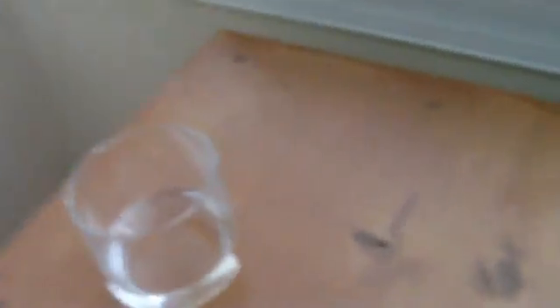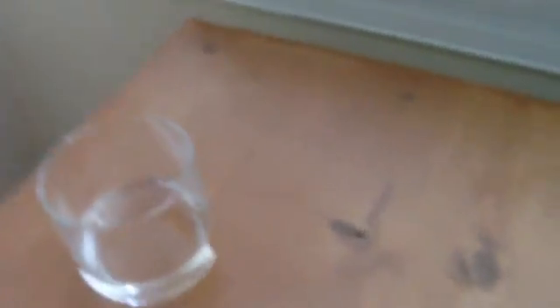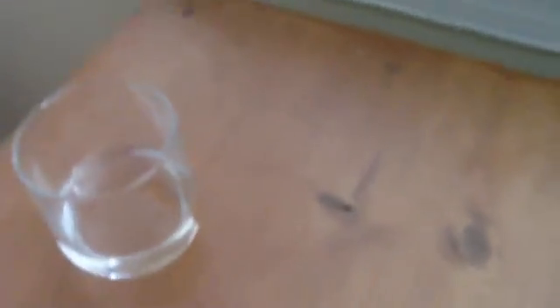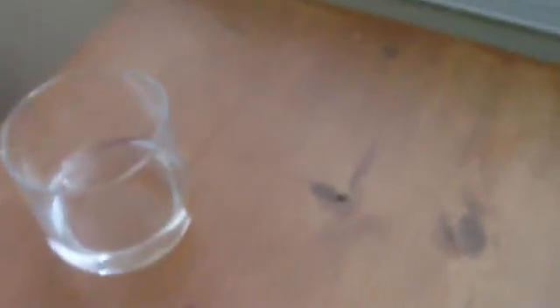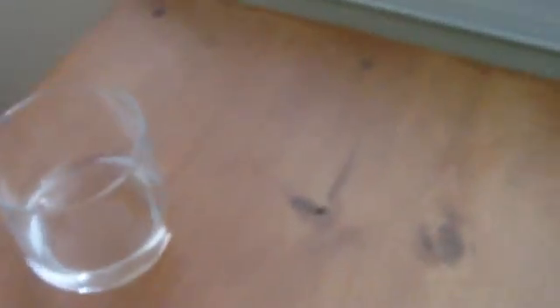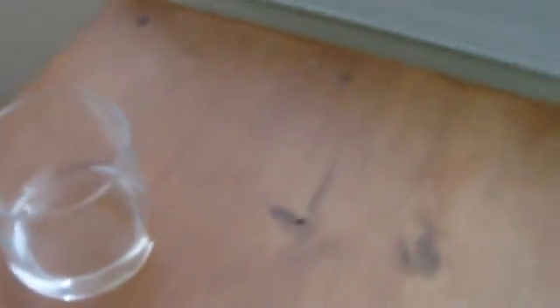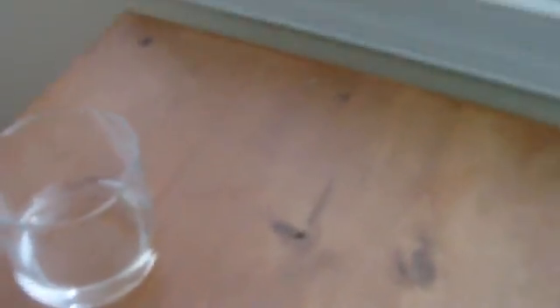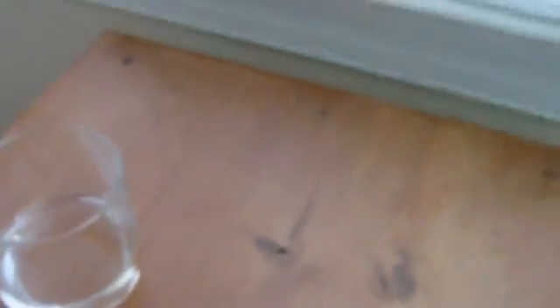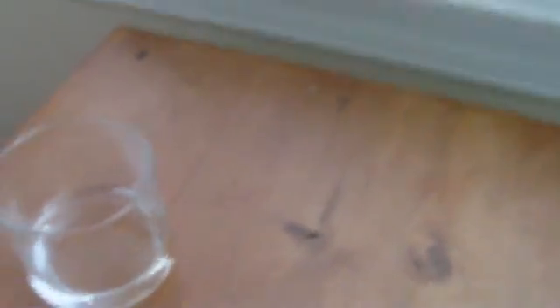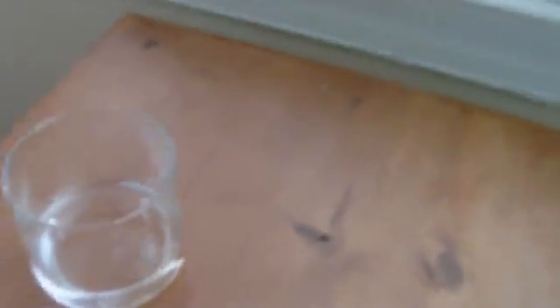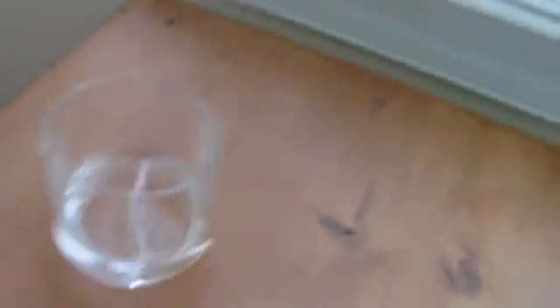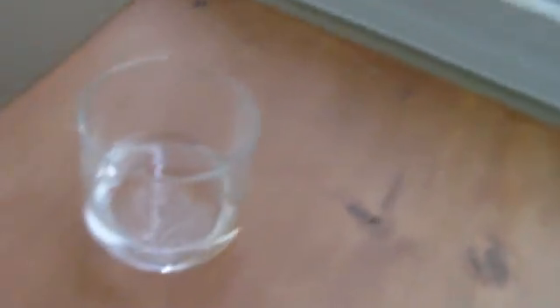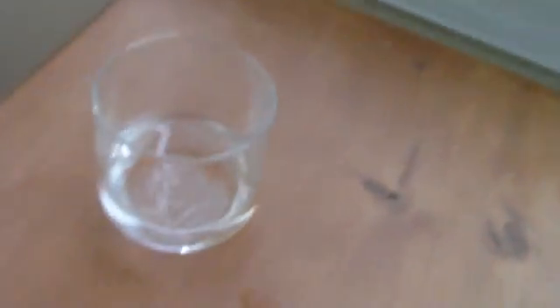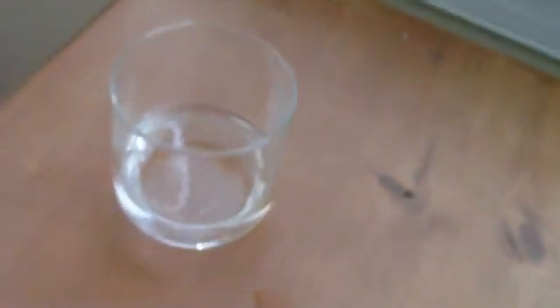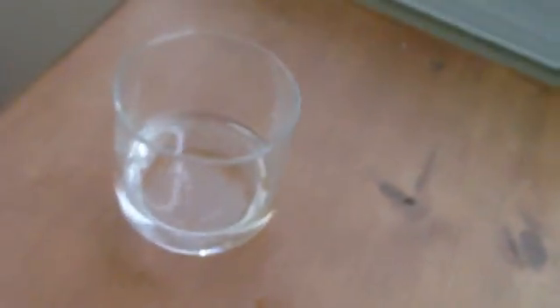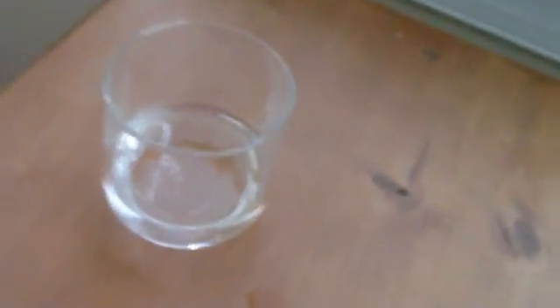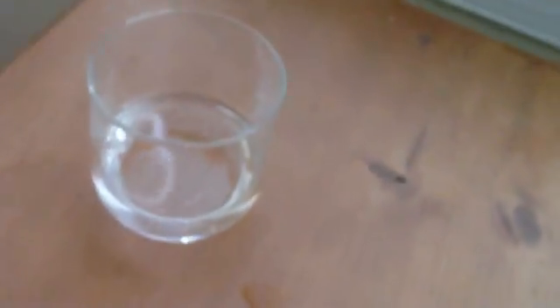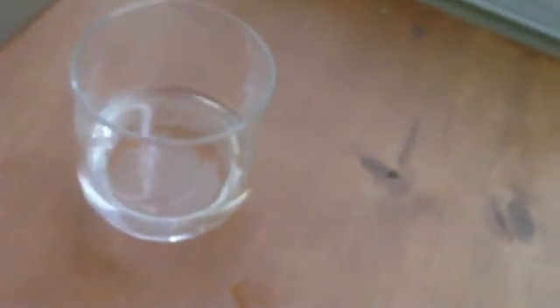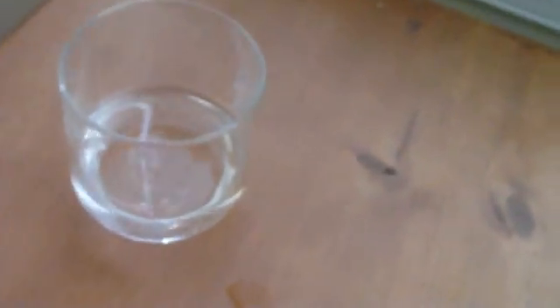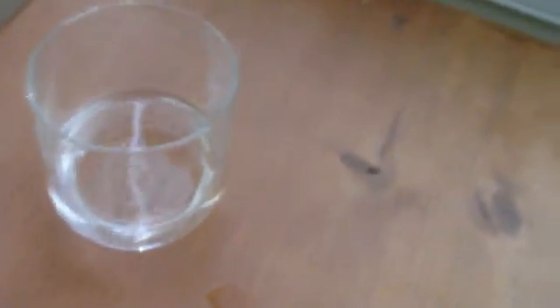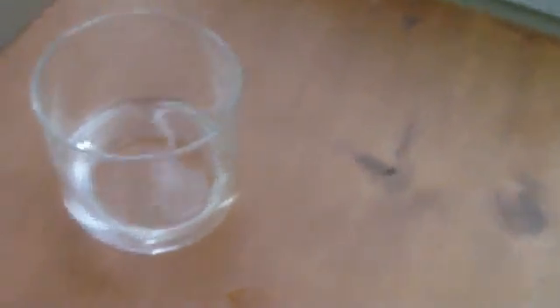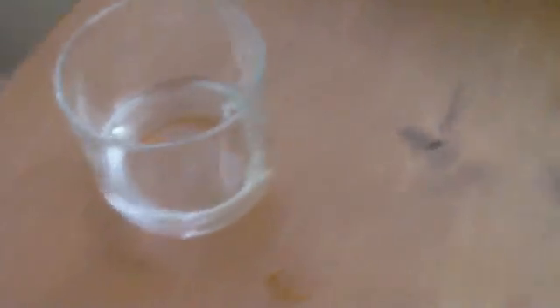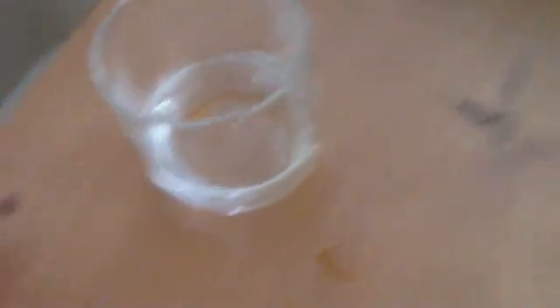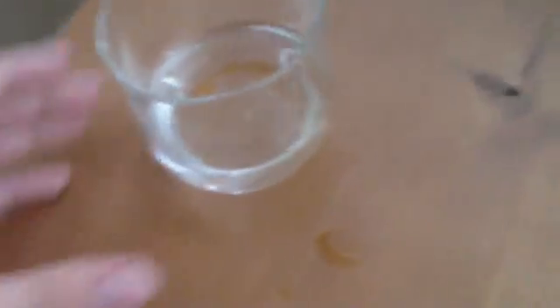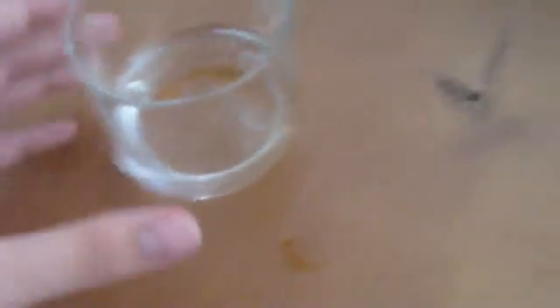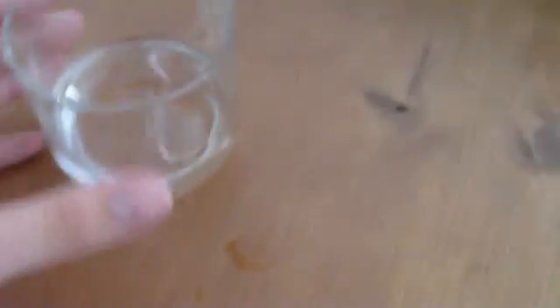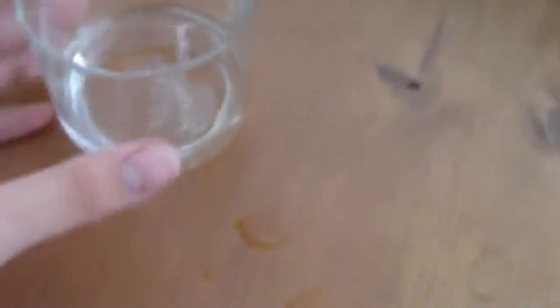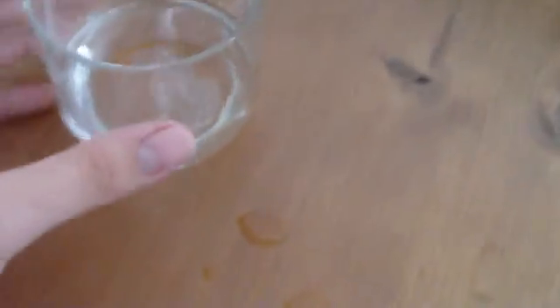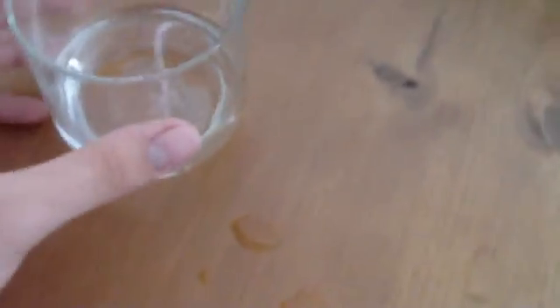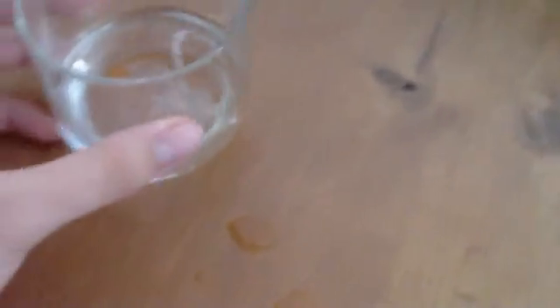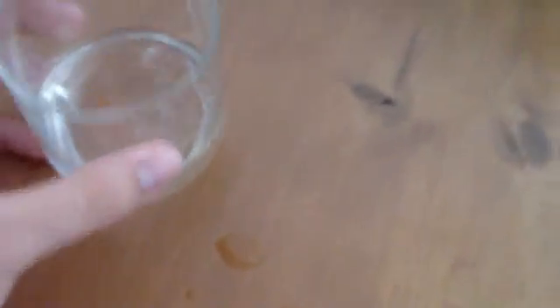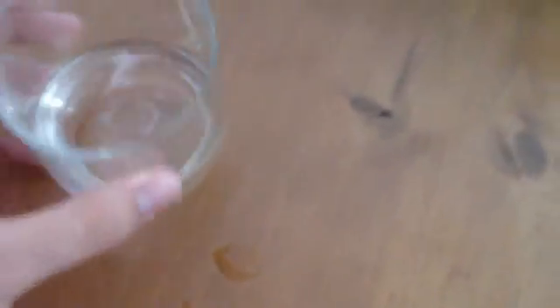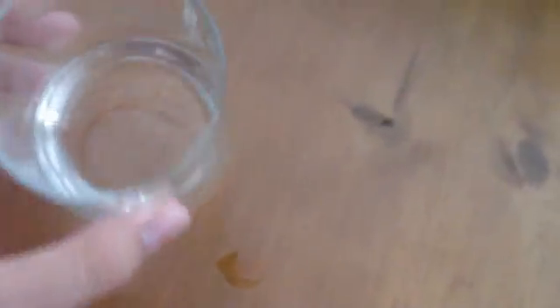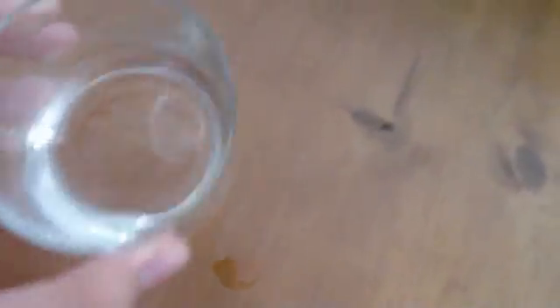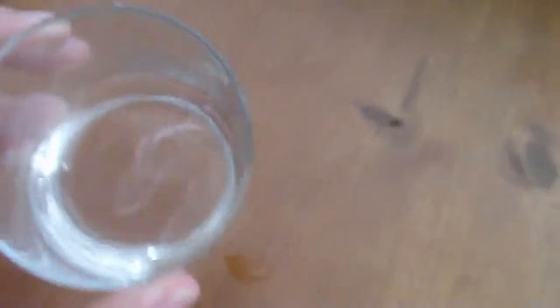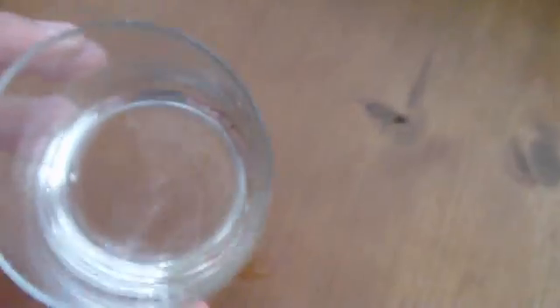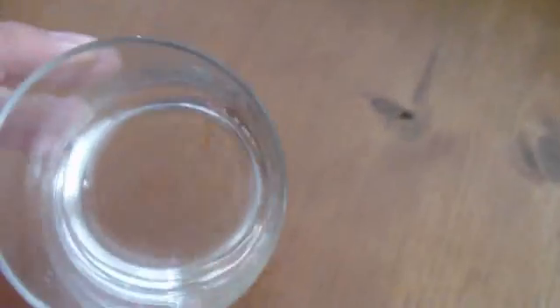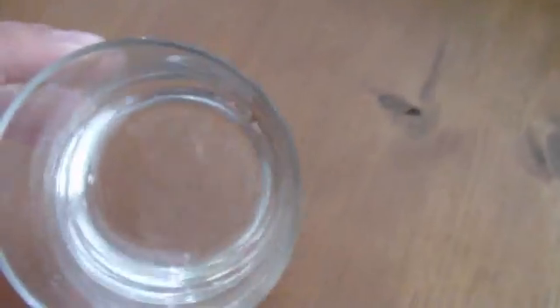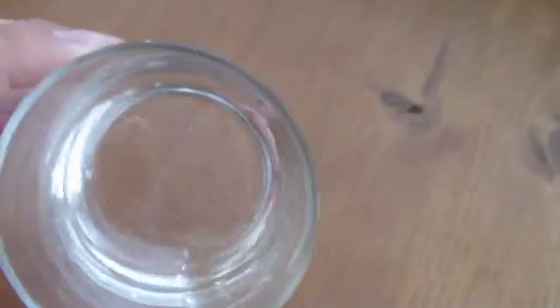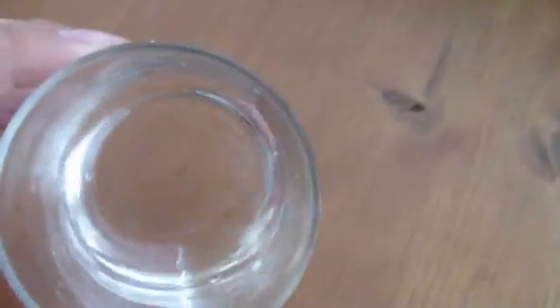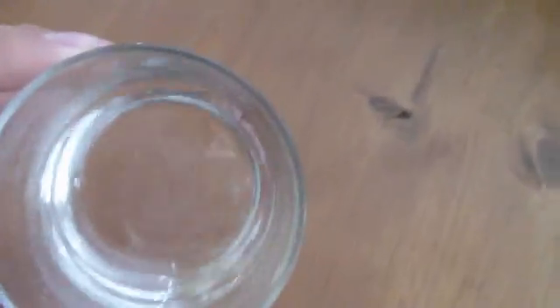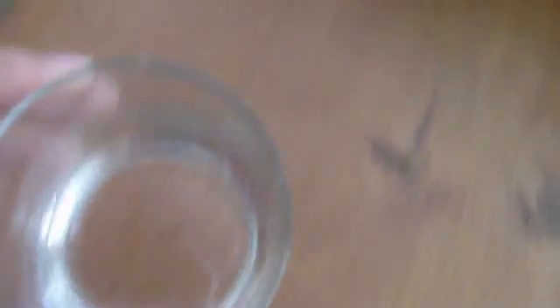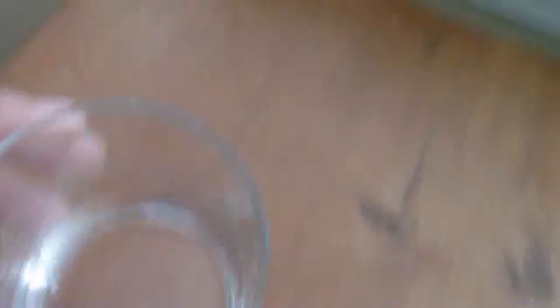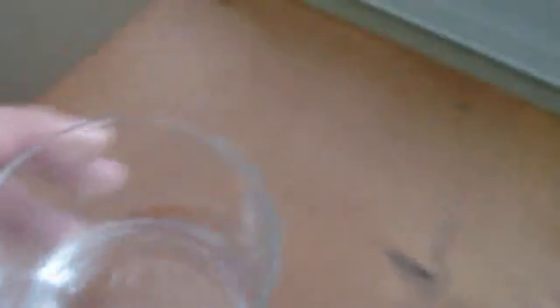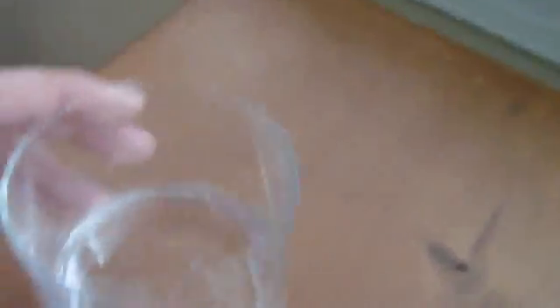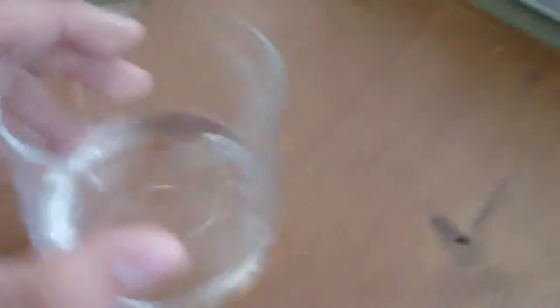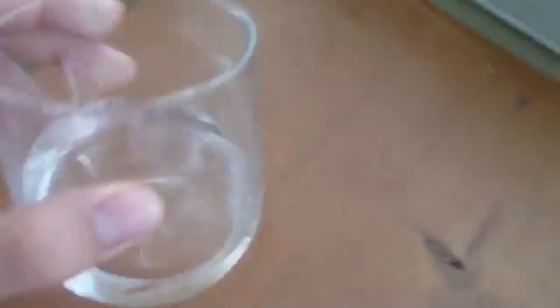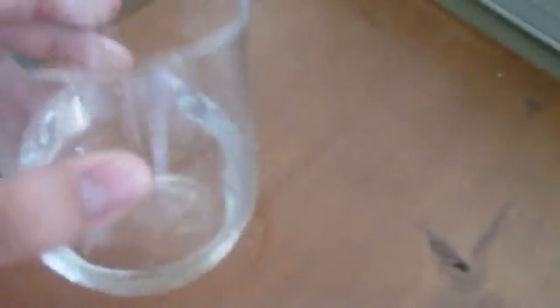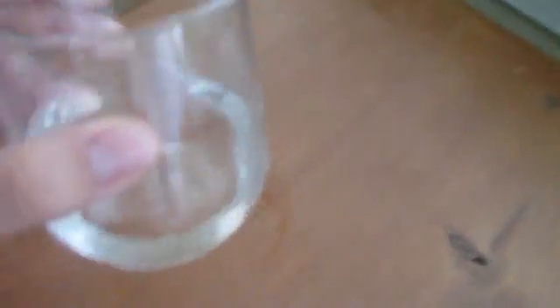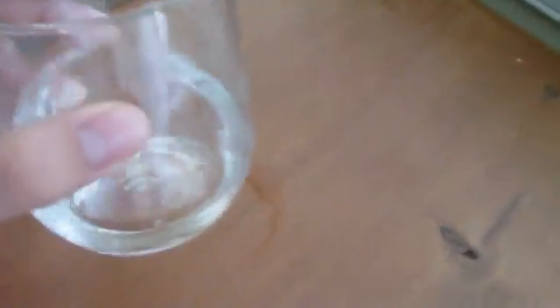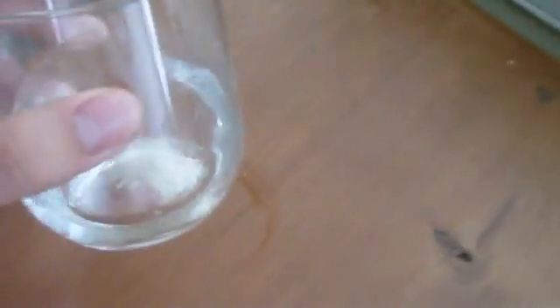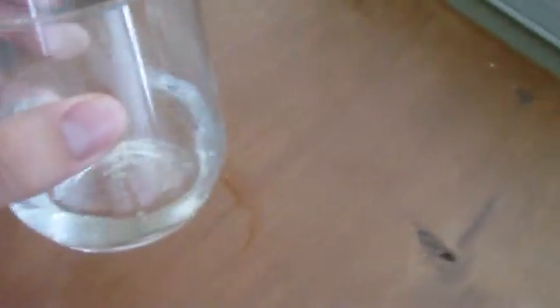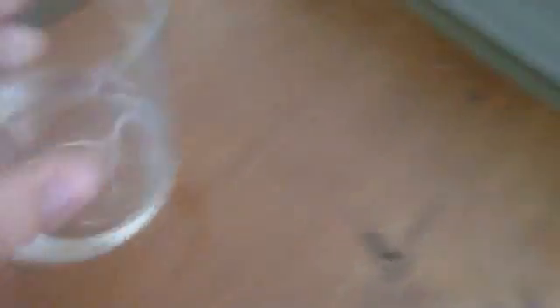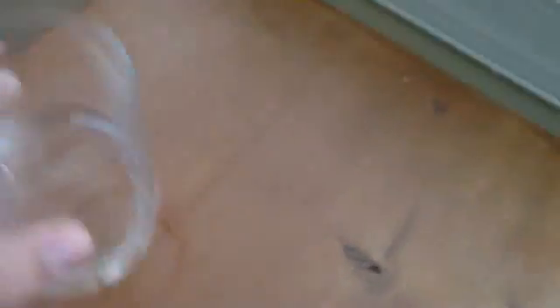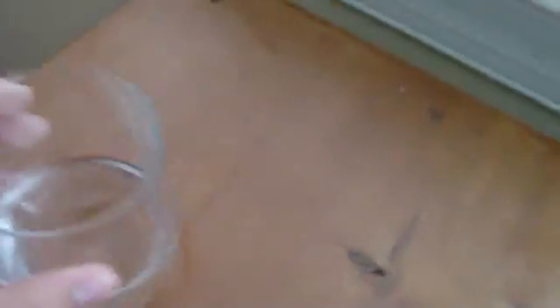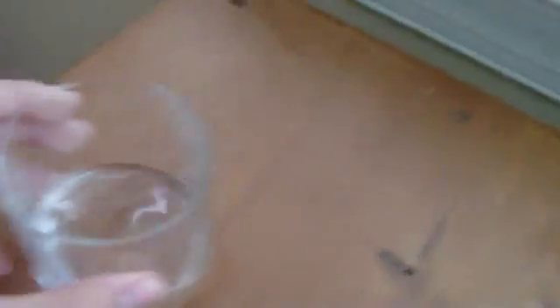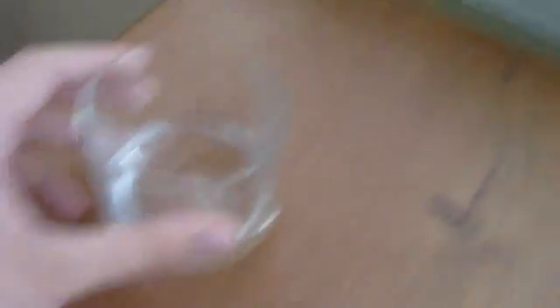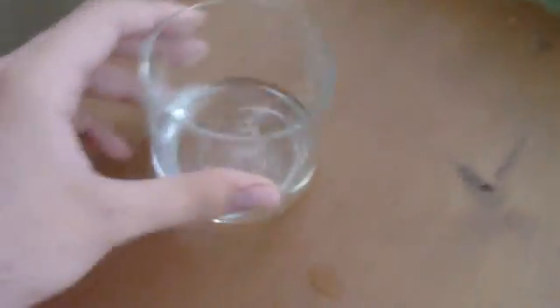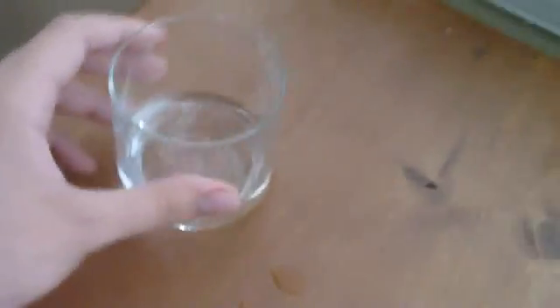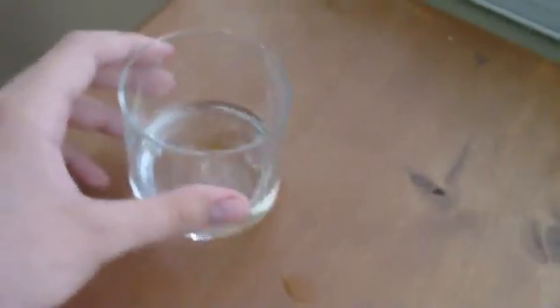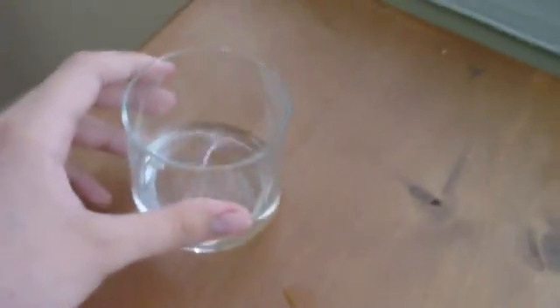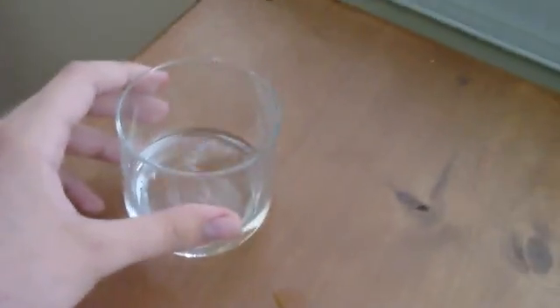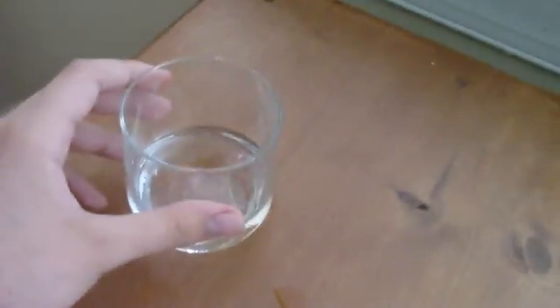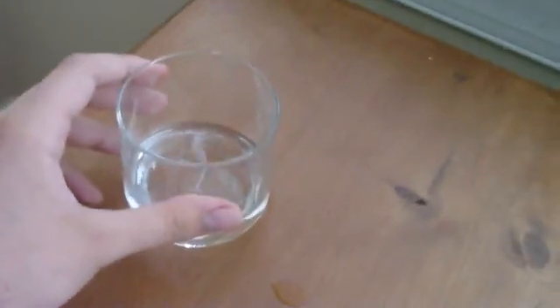Anyways, observe as I turn this glass of water into ice.